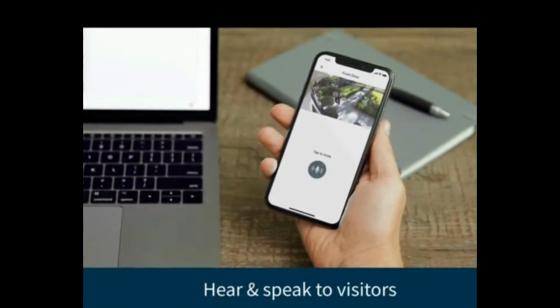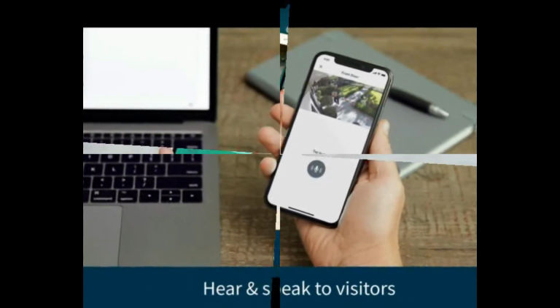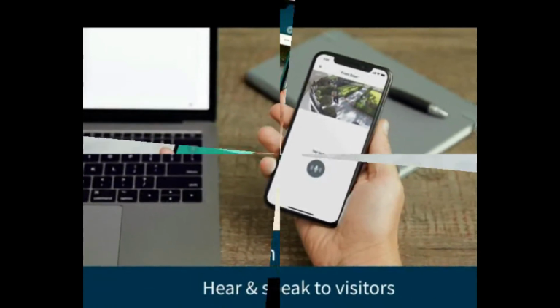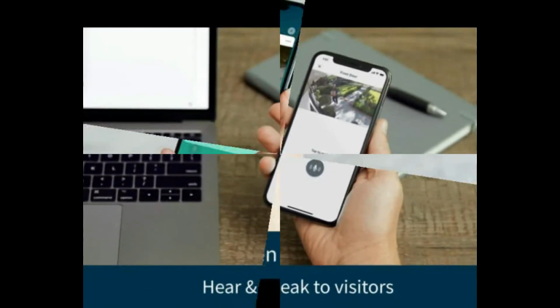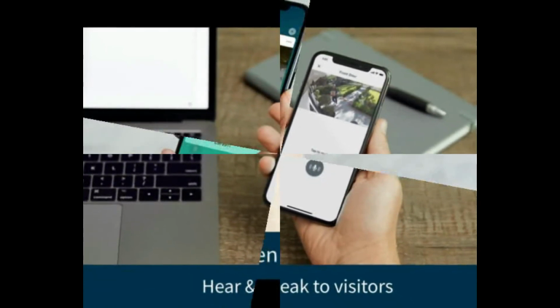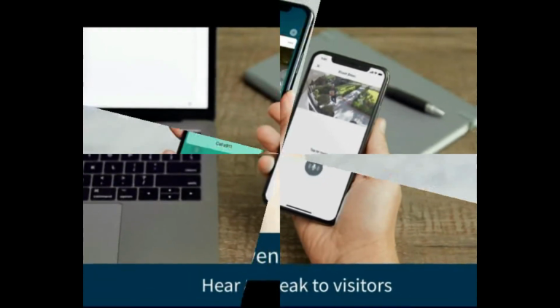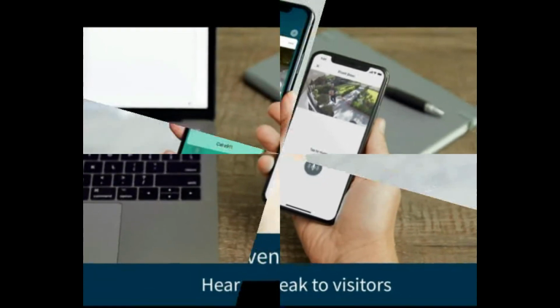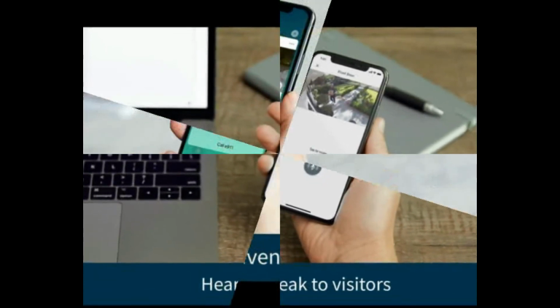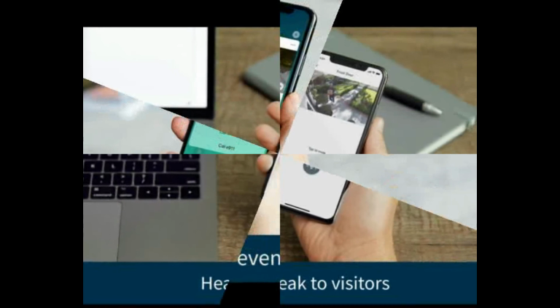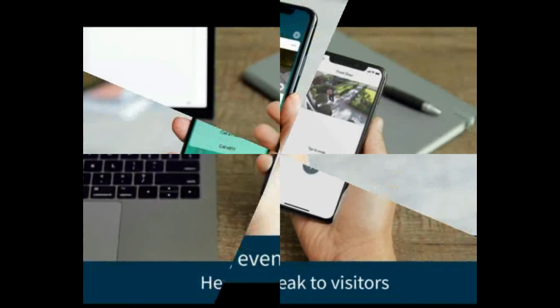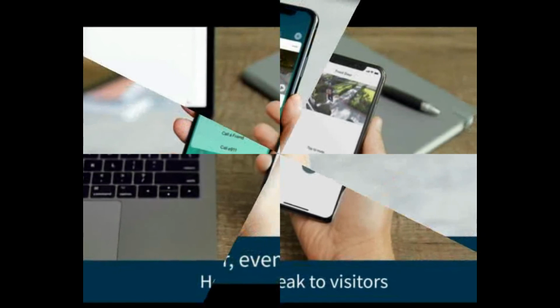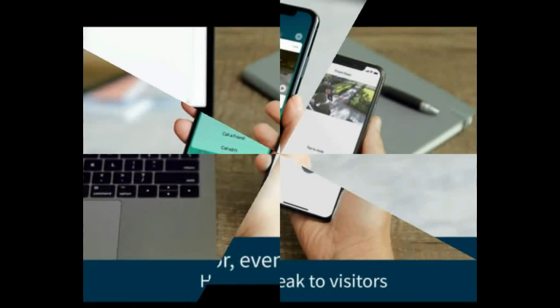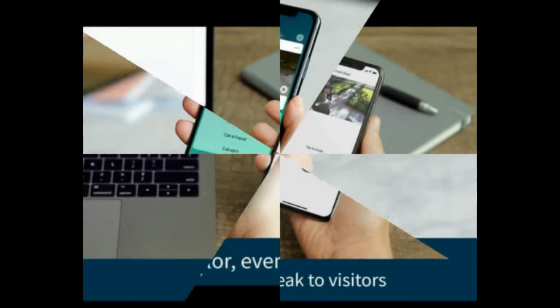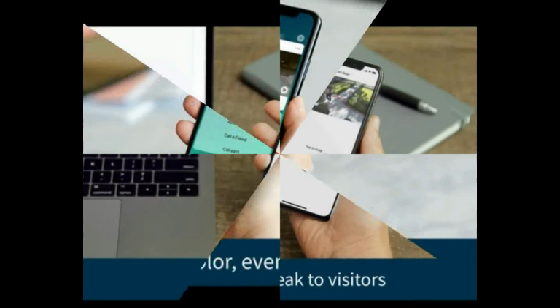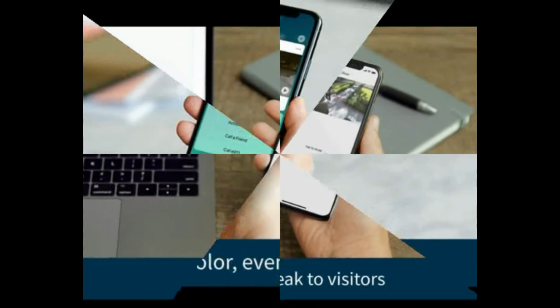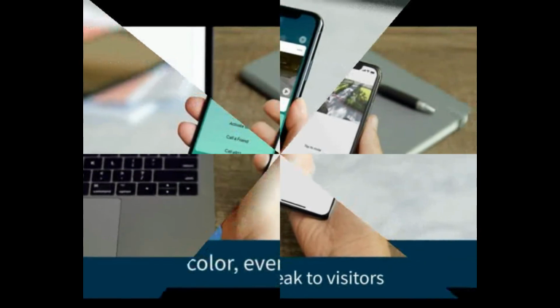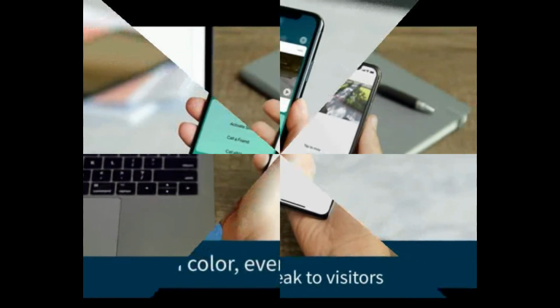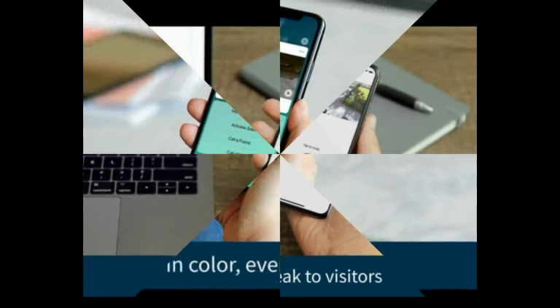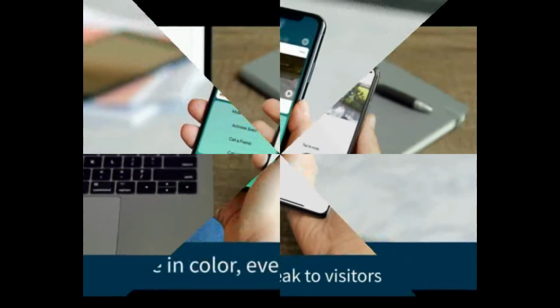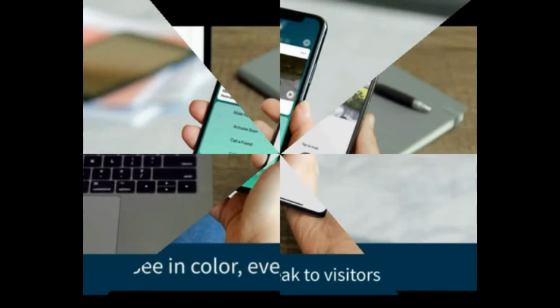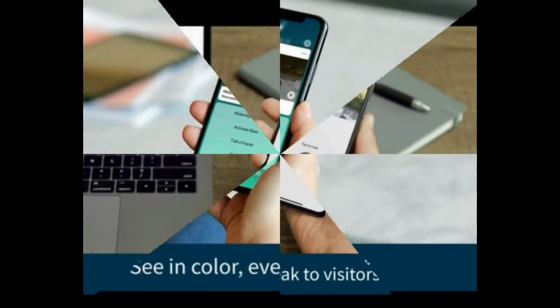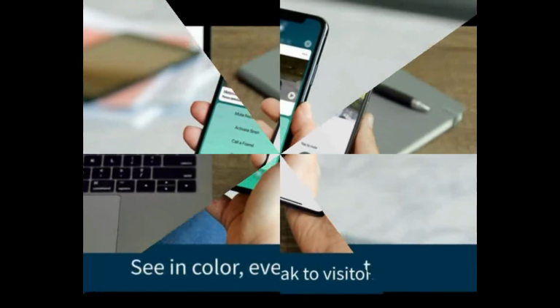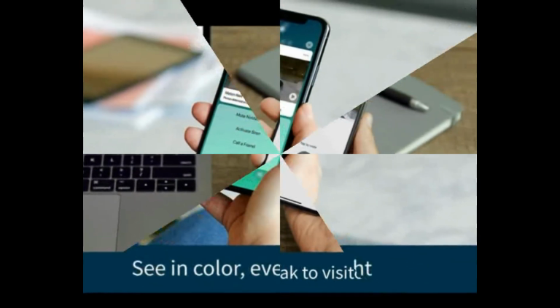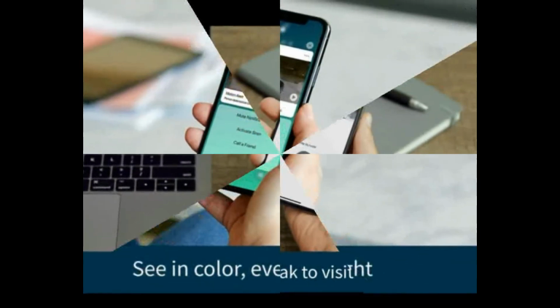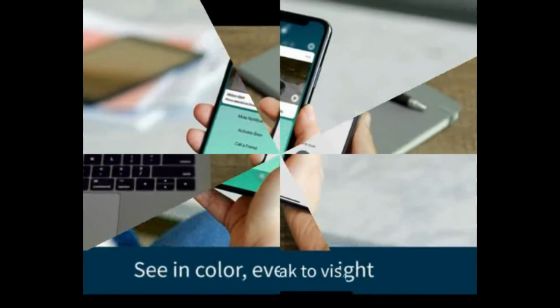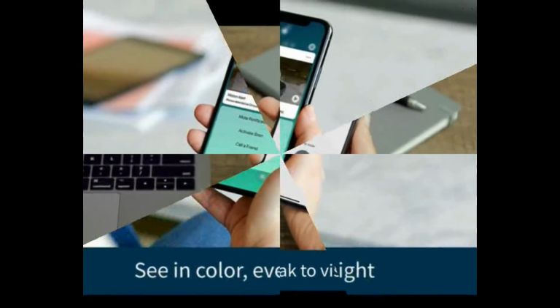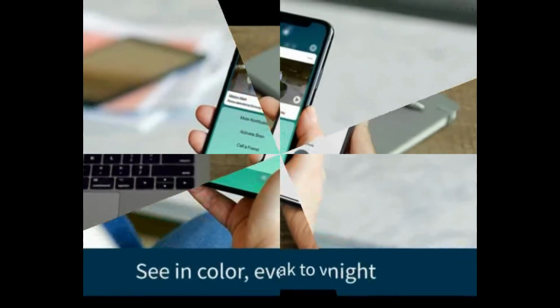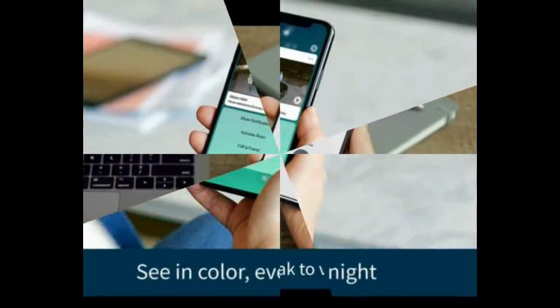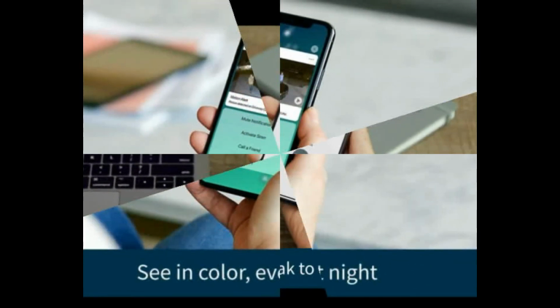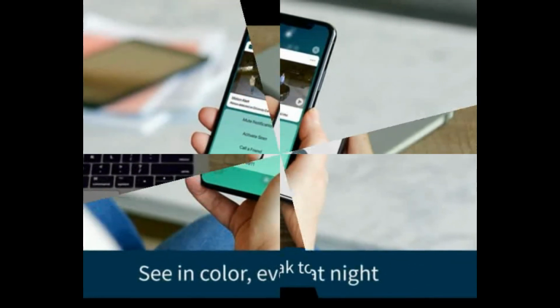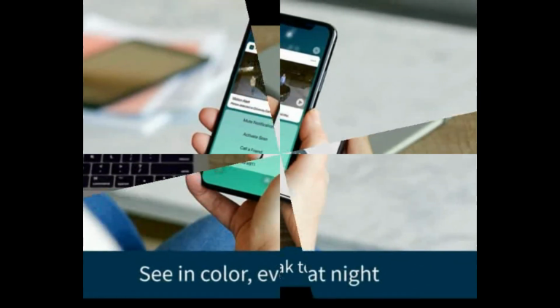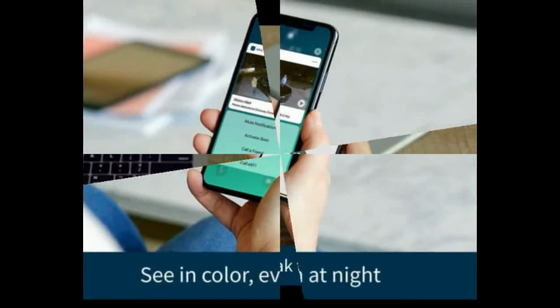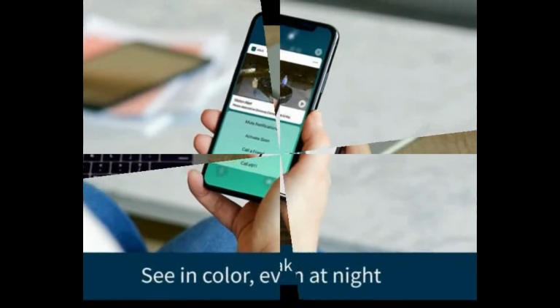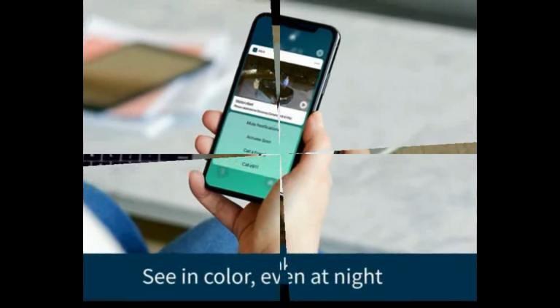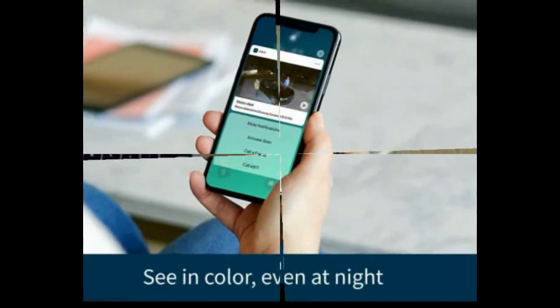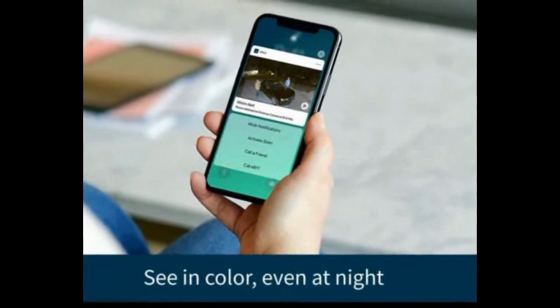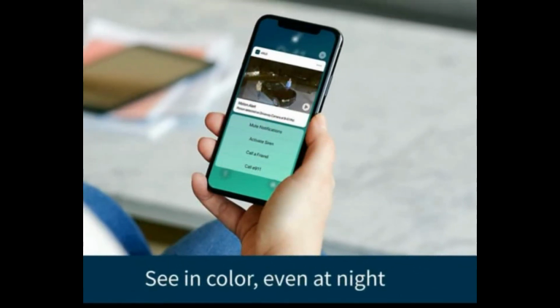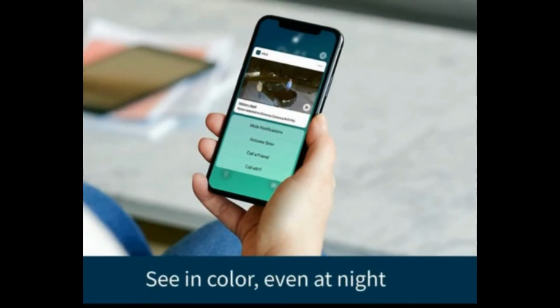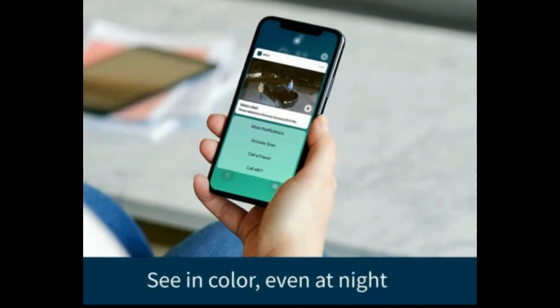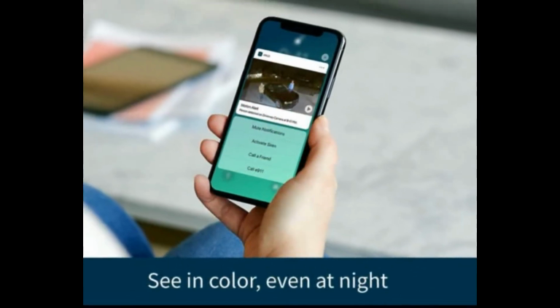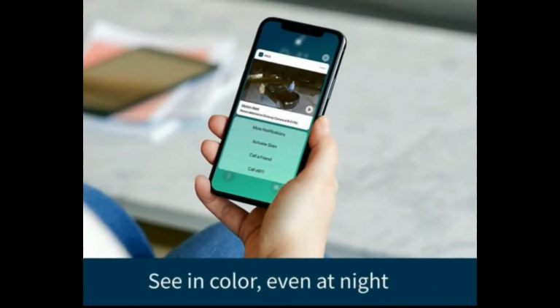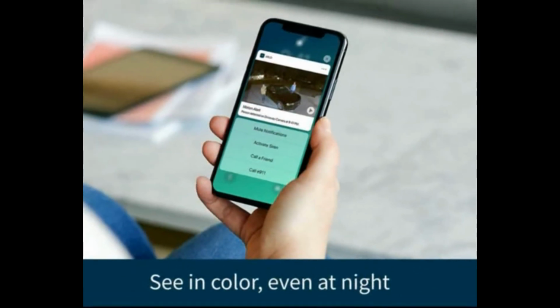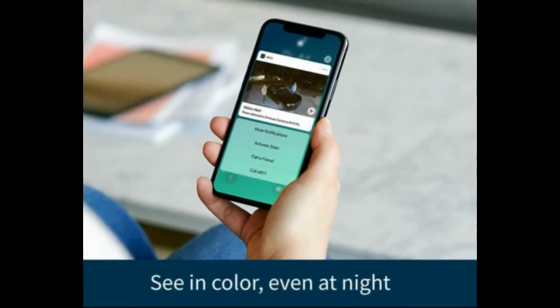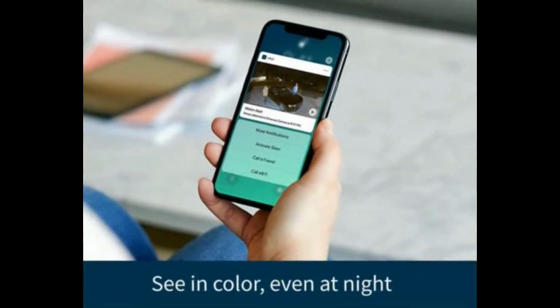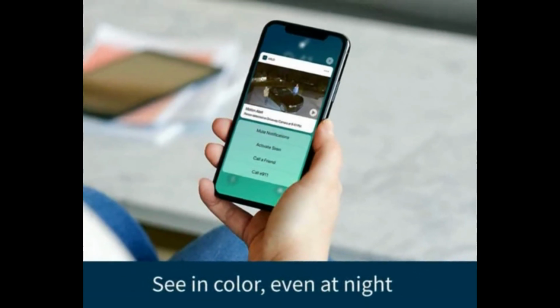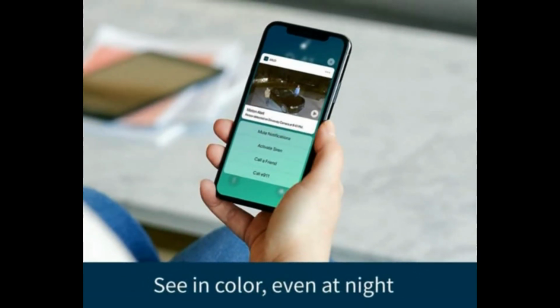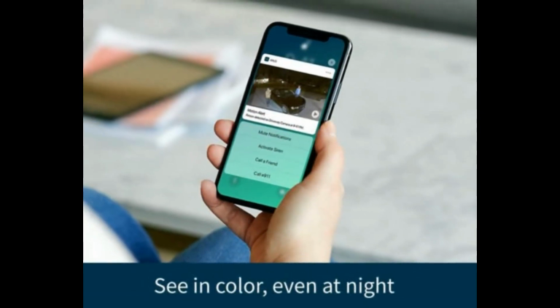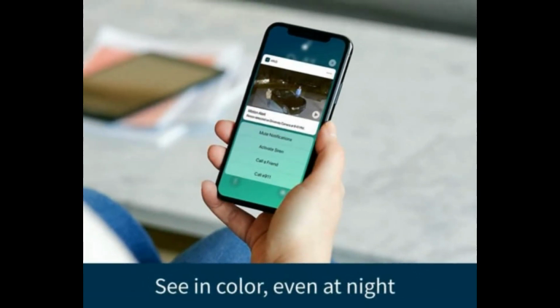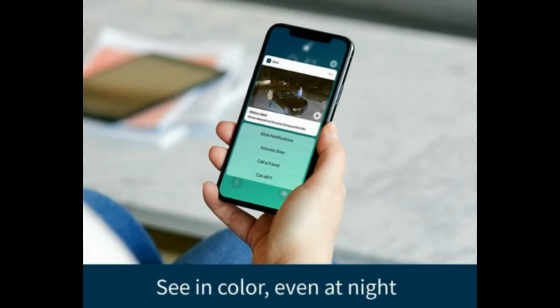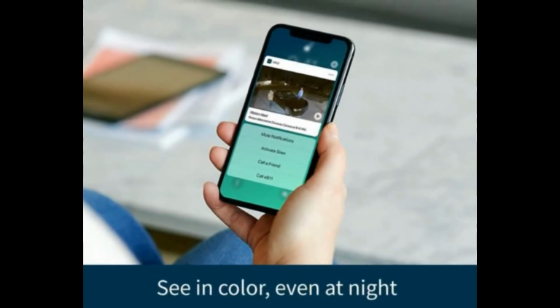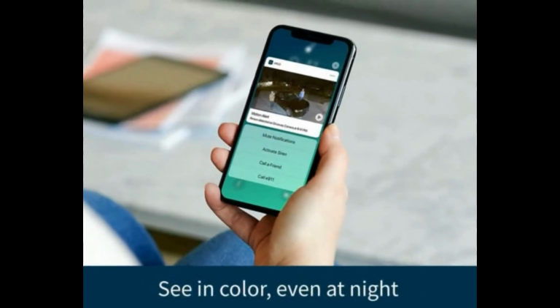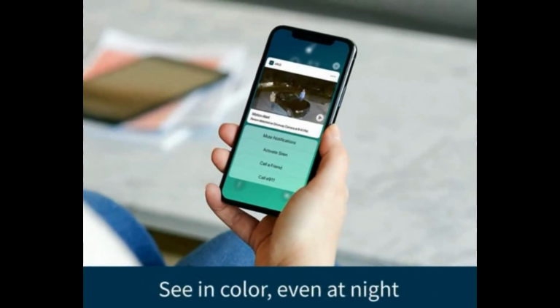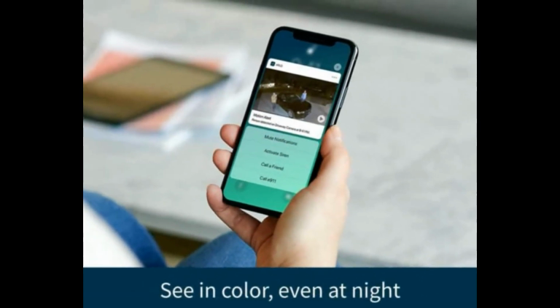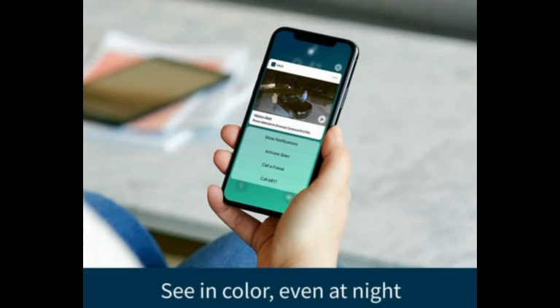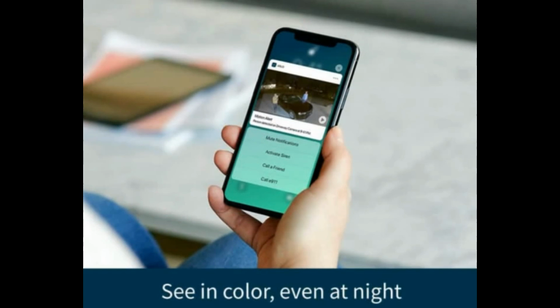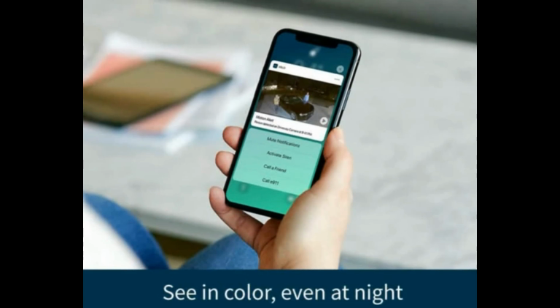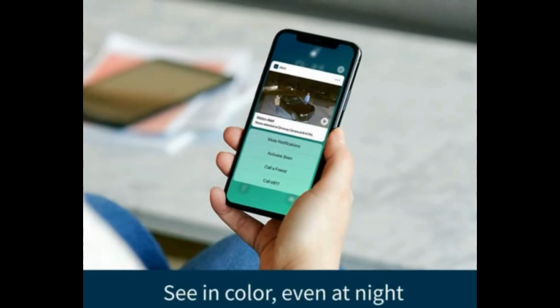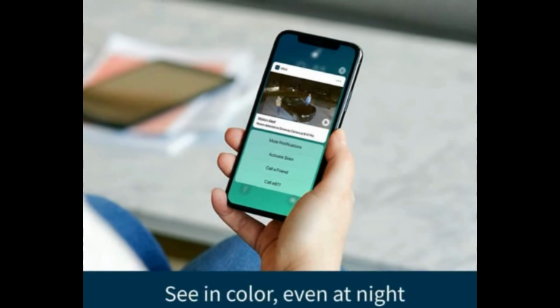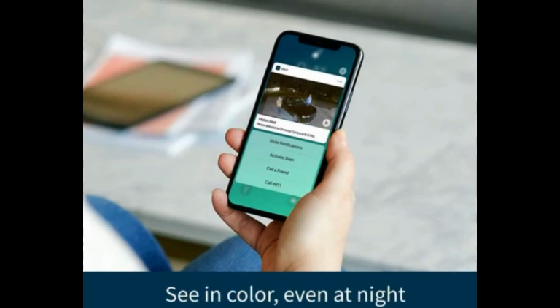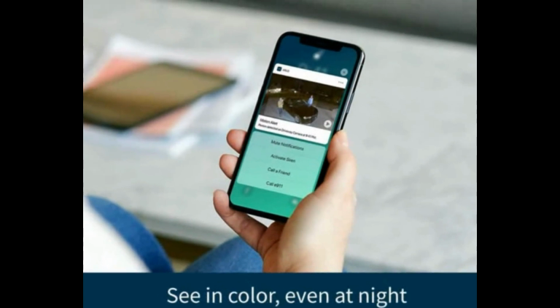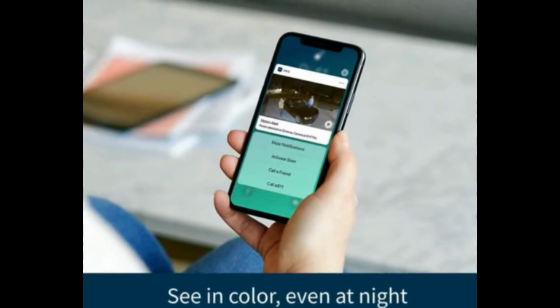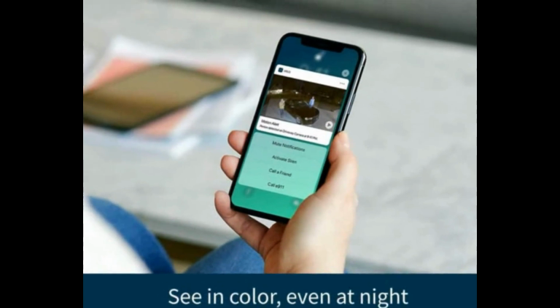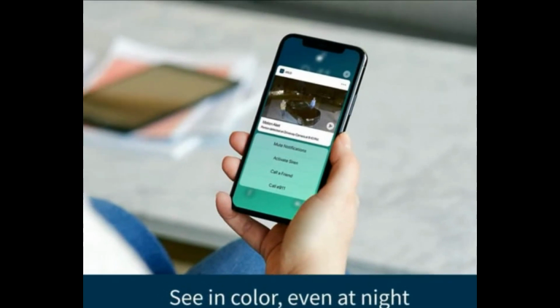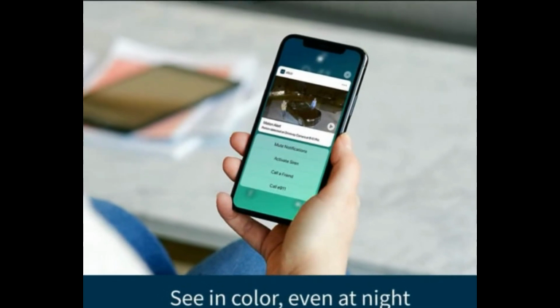See more at night — see important features like faces or license plates in full color at night, with Color Night Vision.